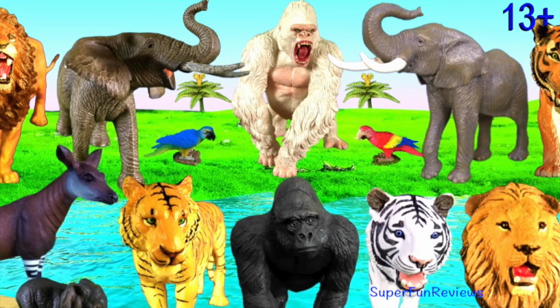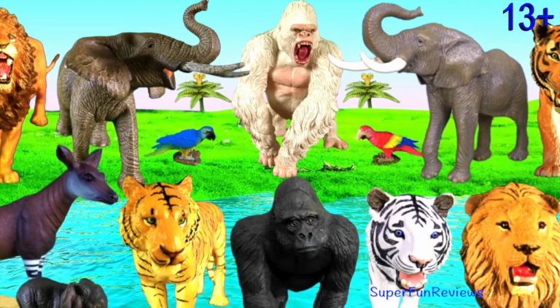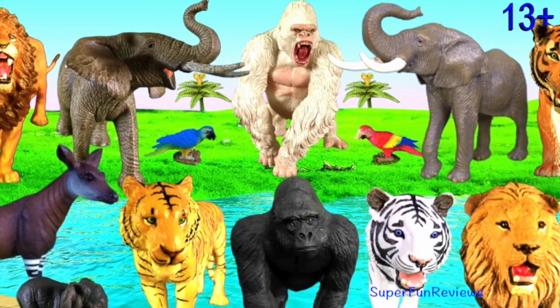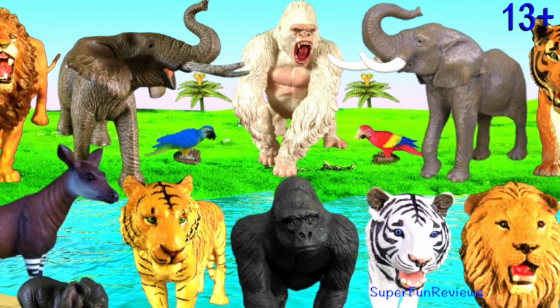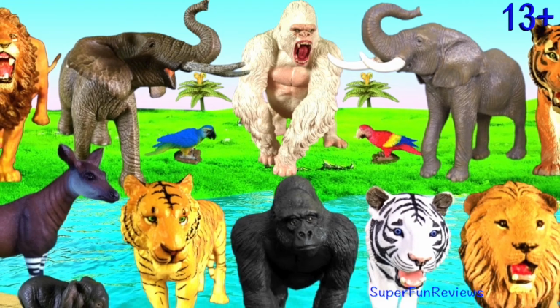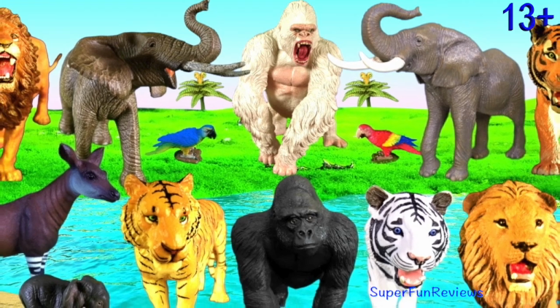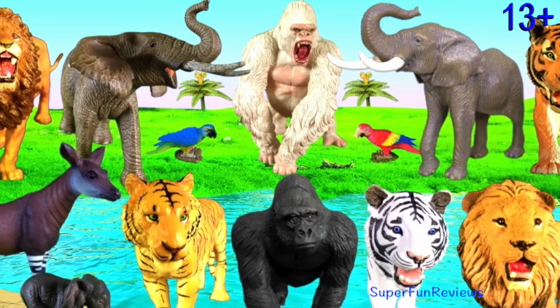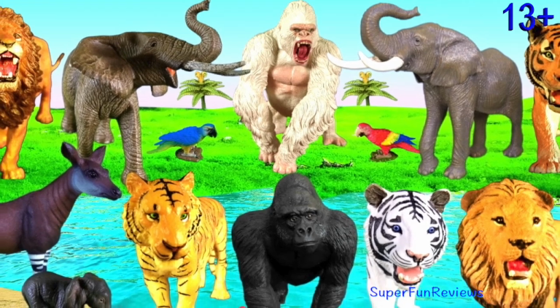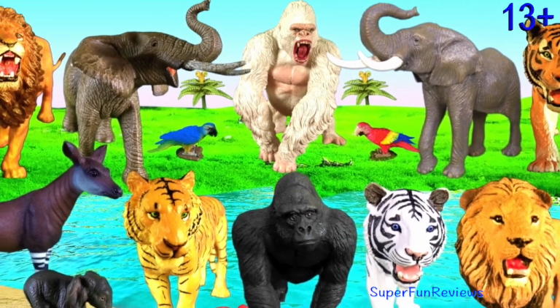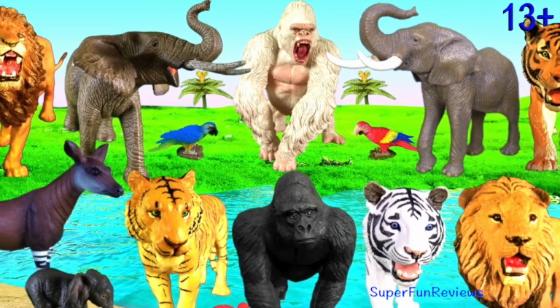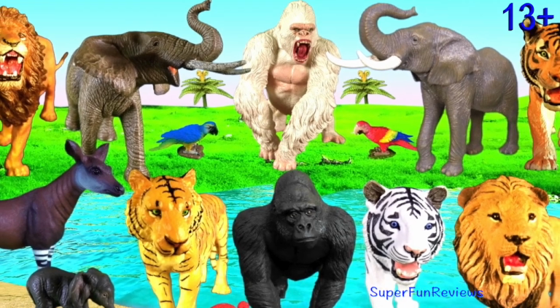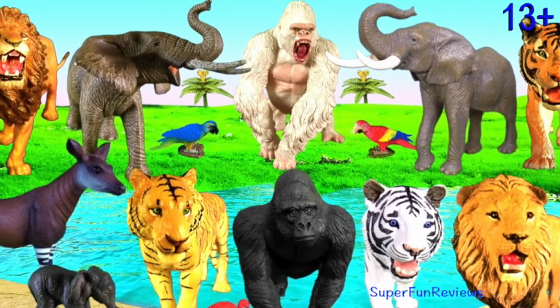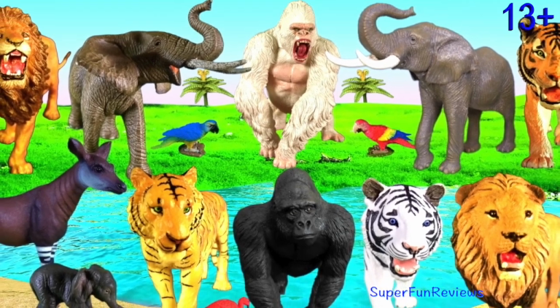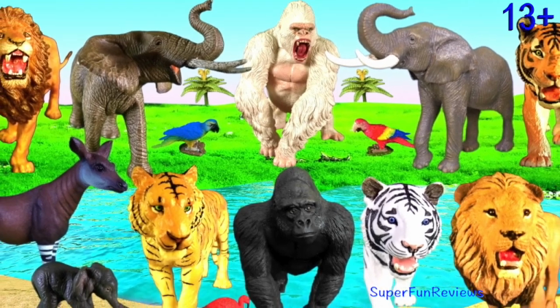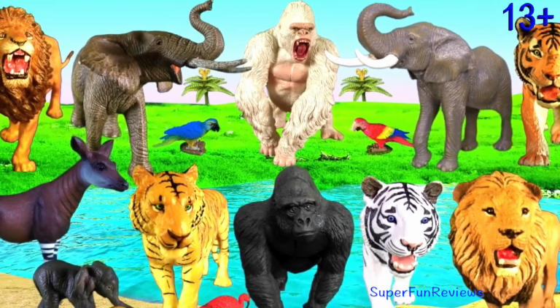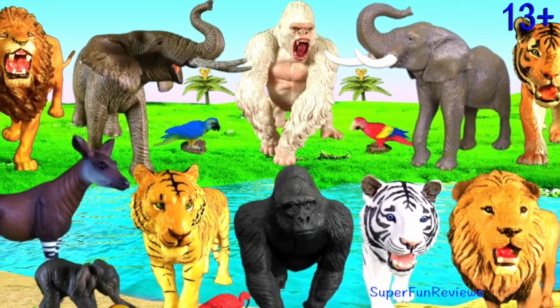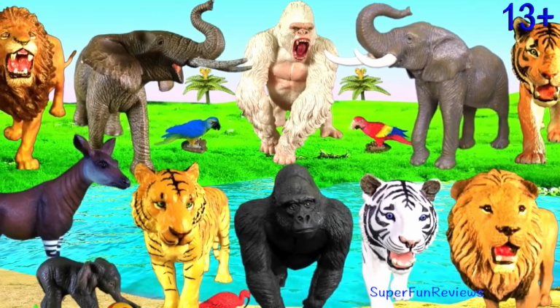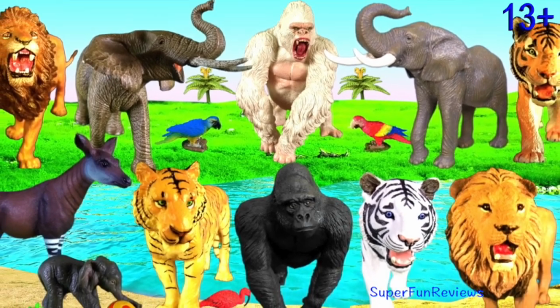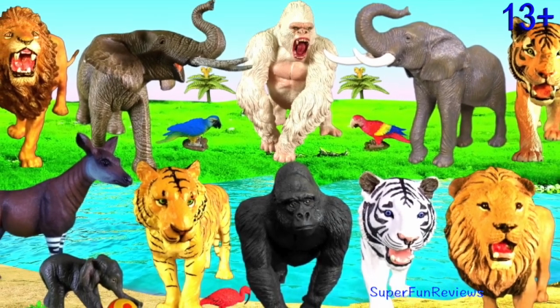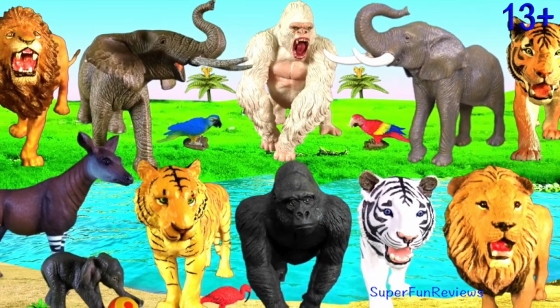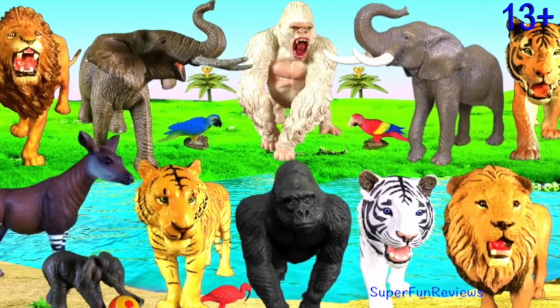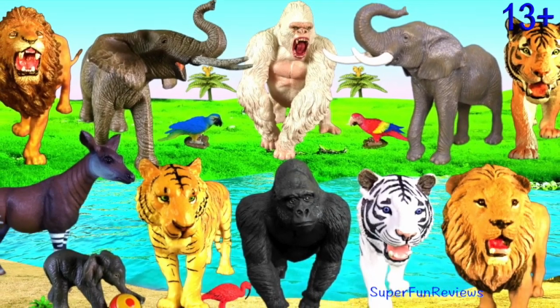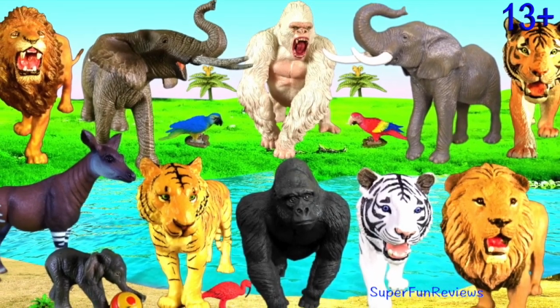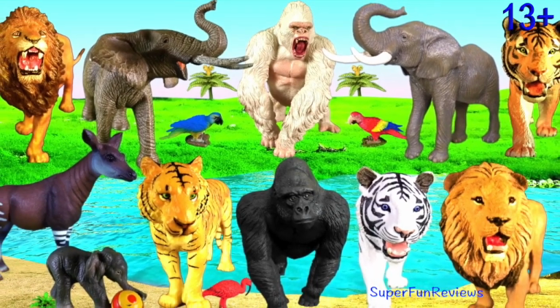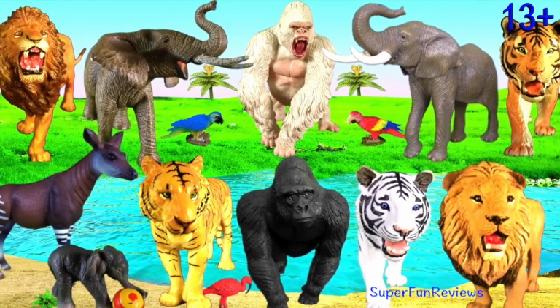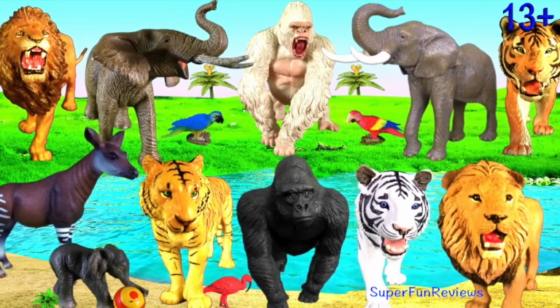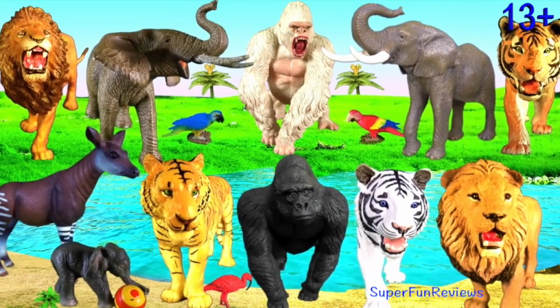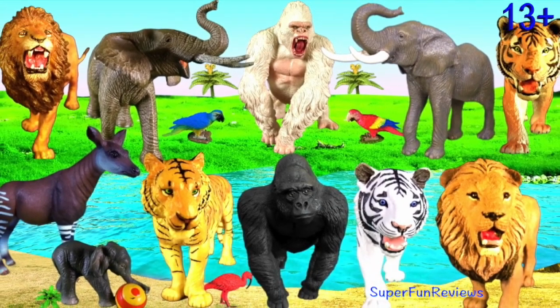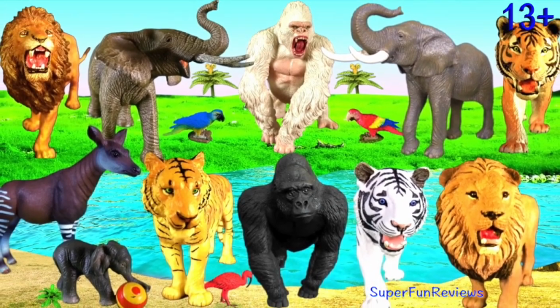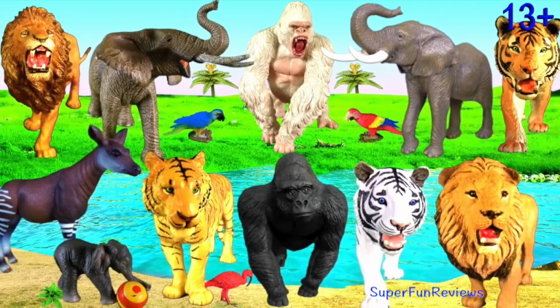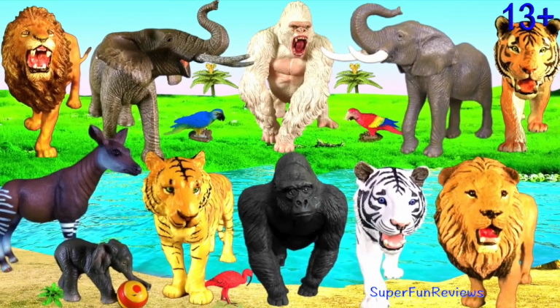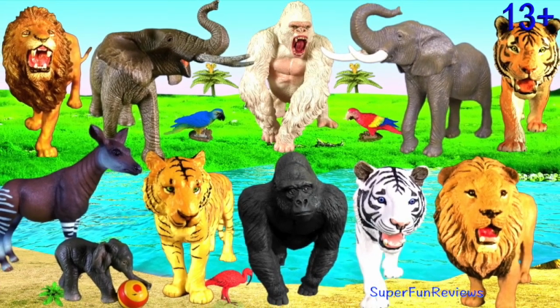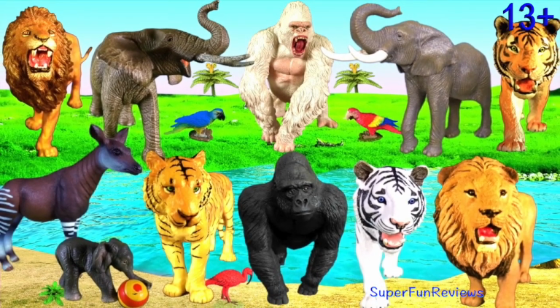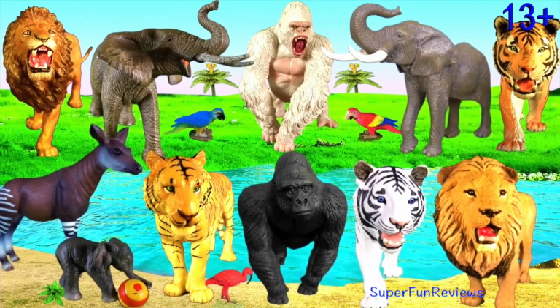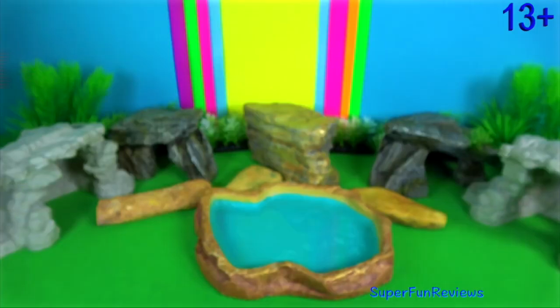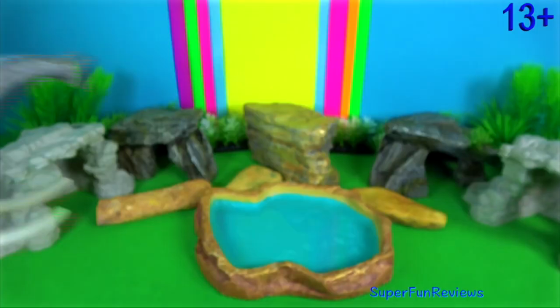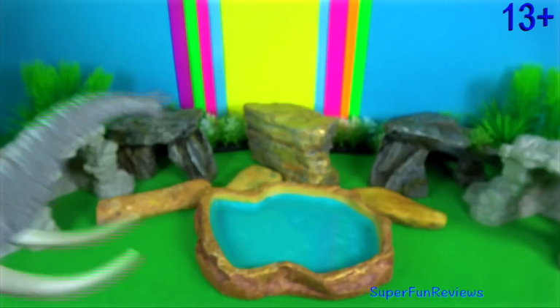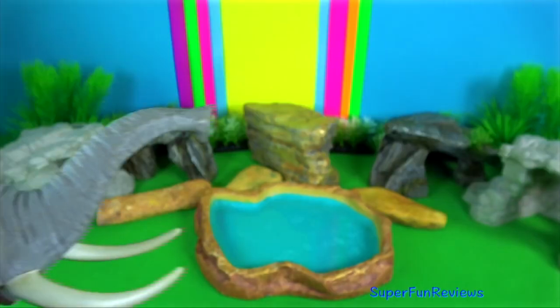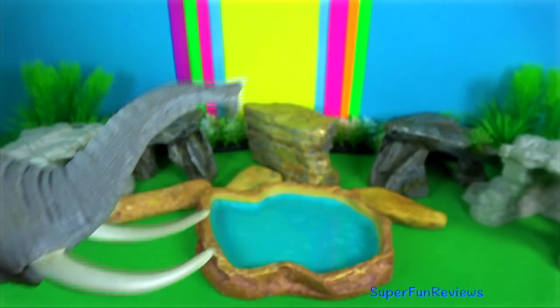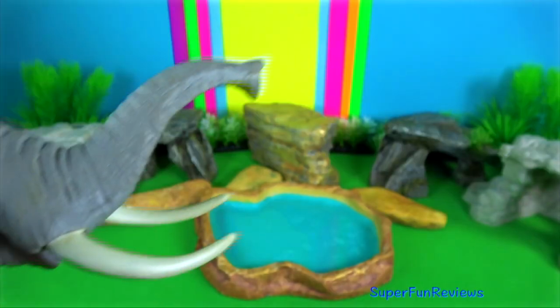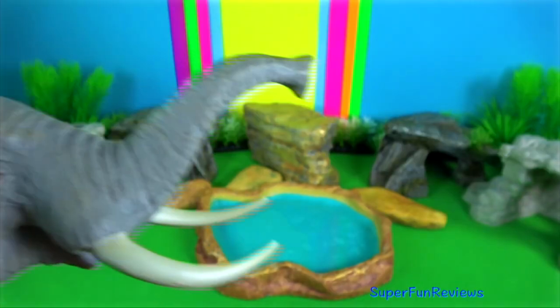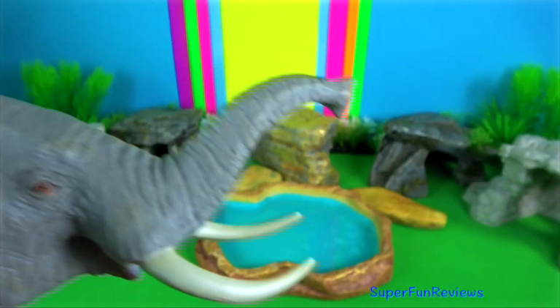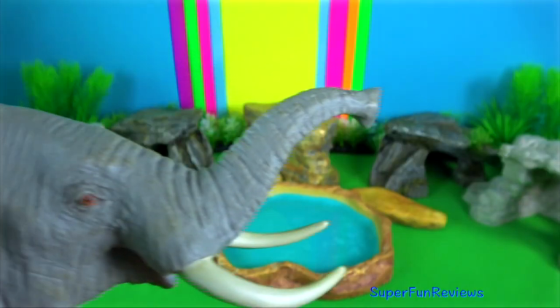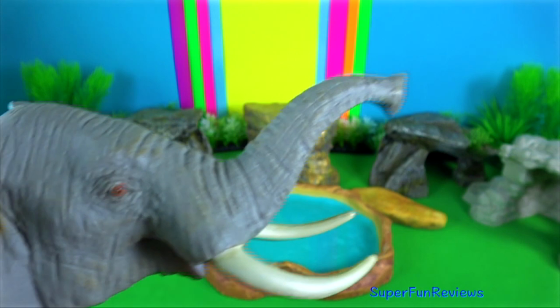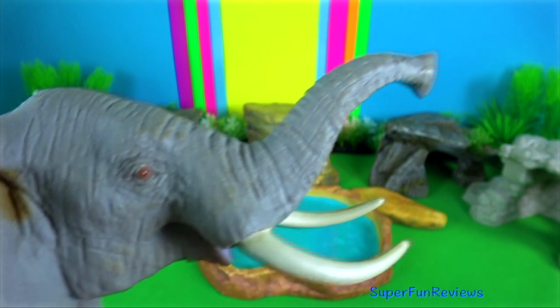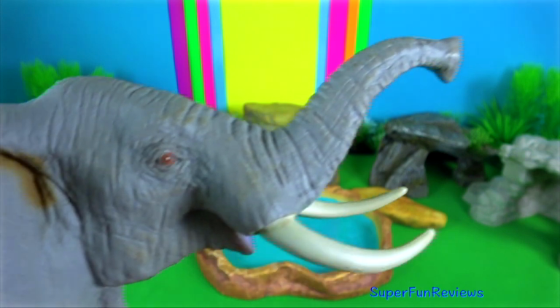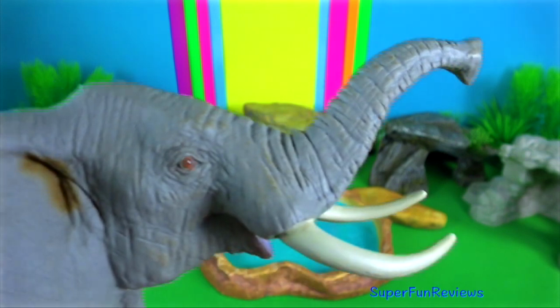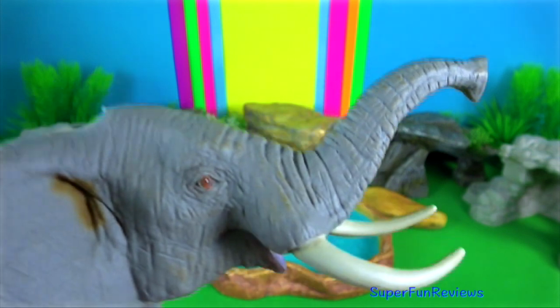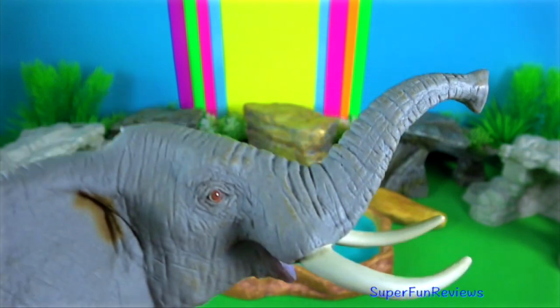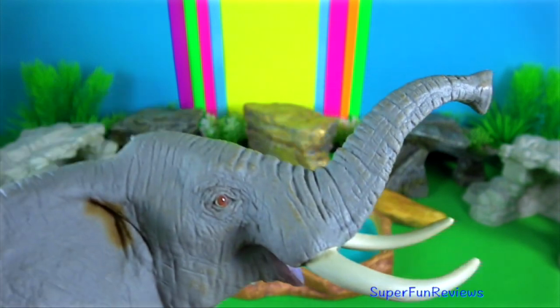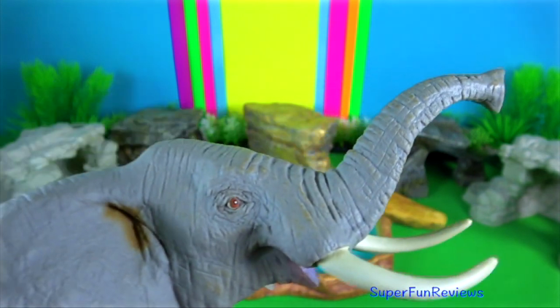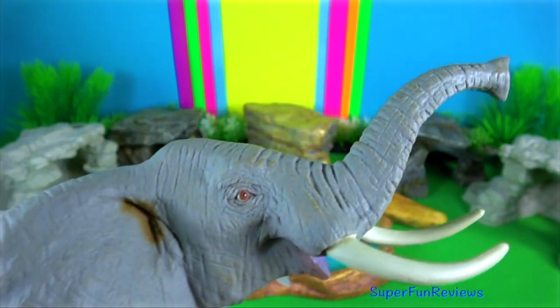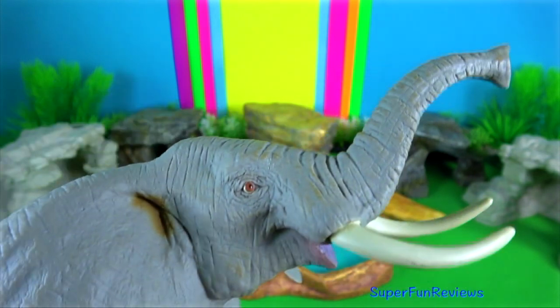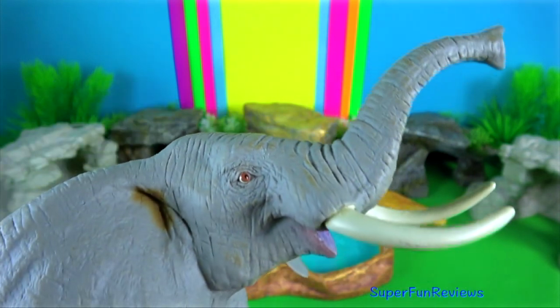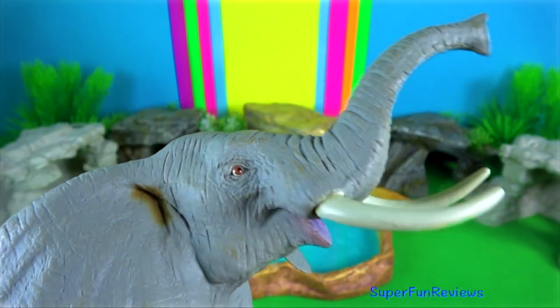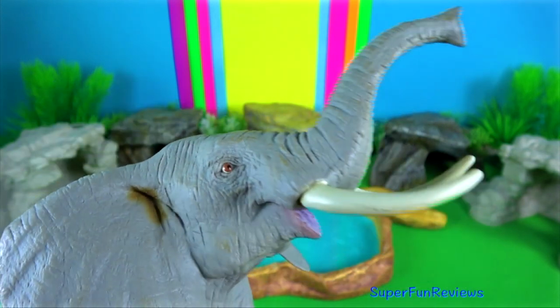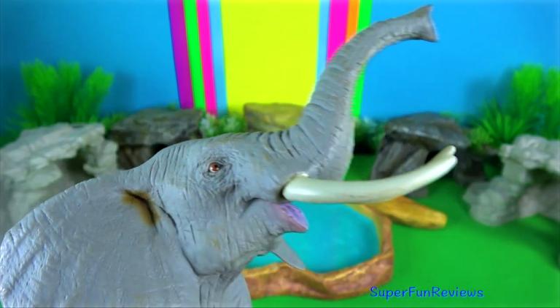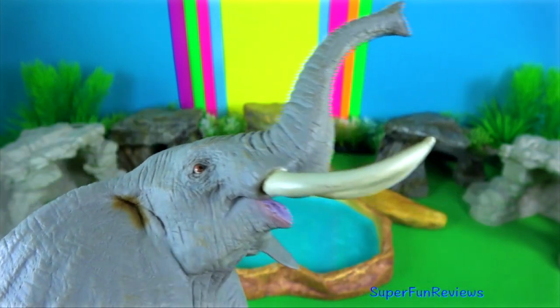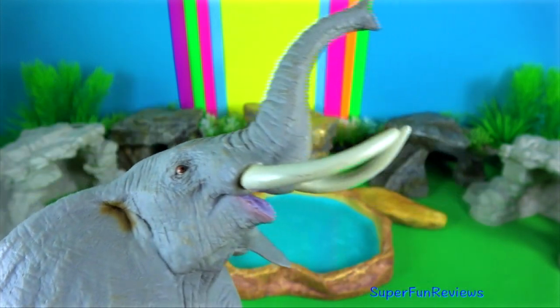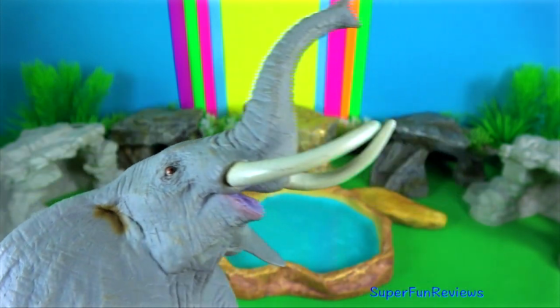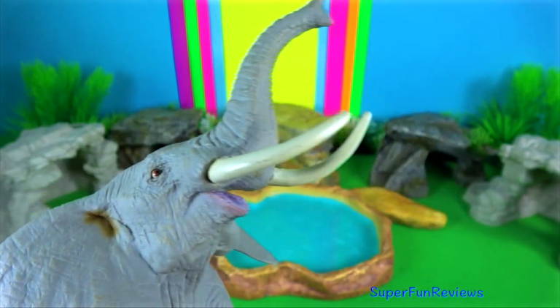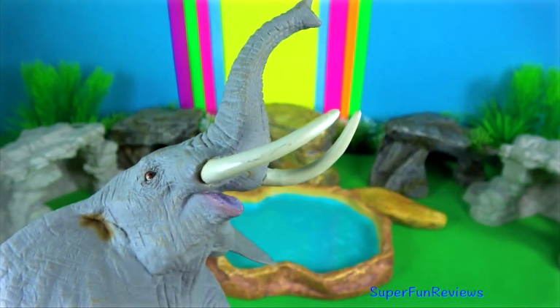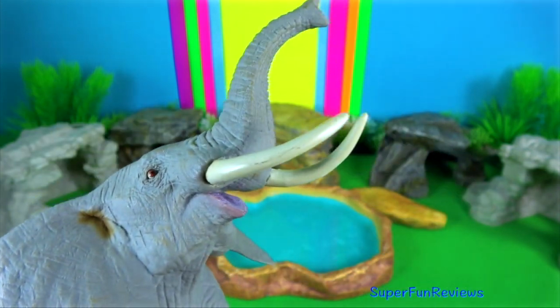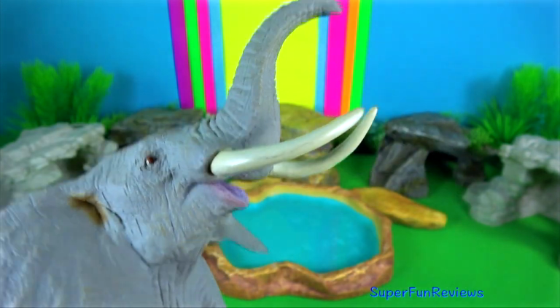Hey guys, it's Kerry. What is your favorite animal? African elephant?